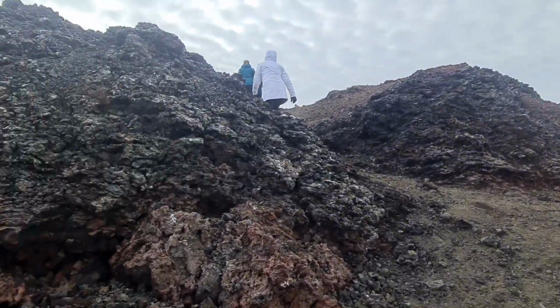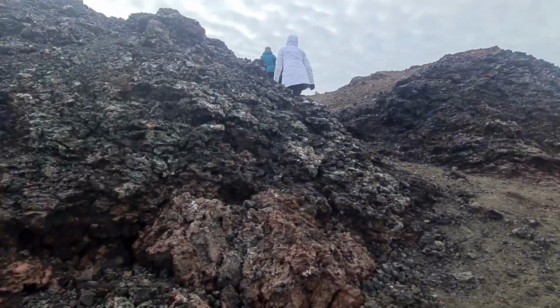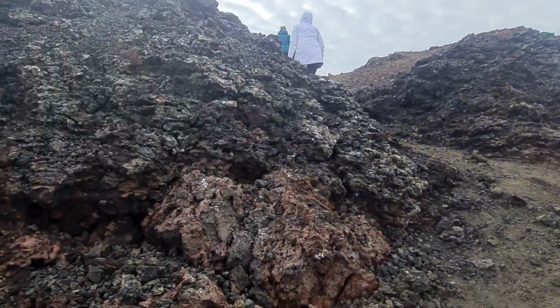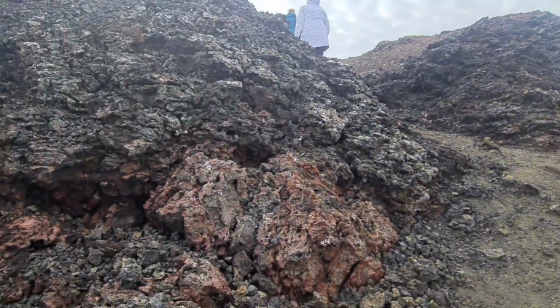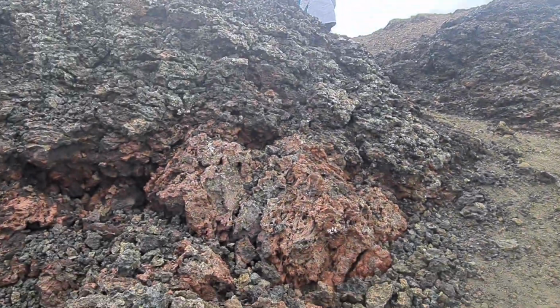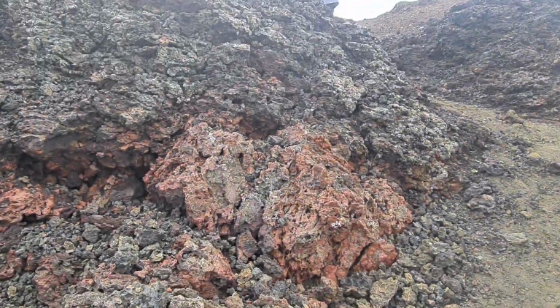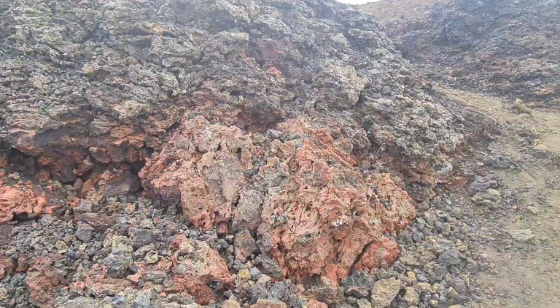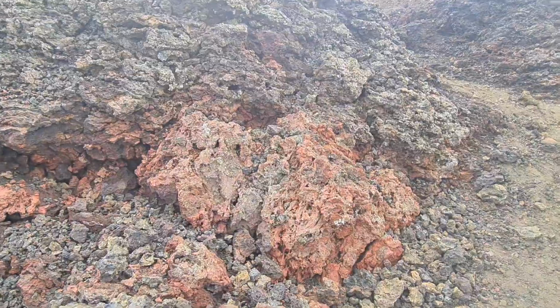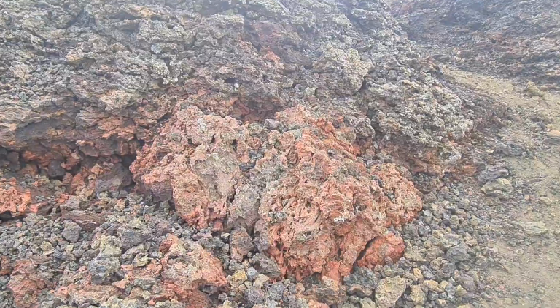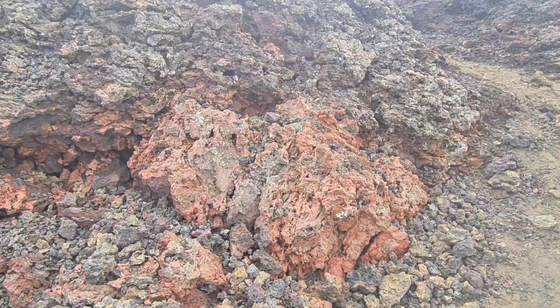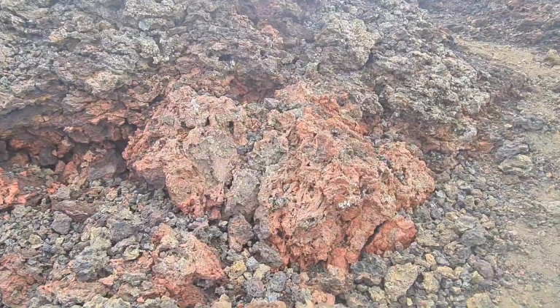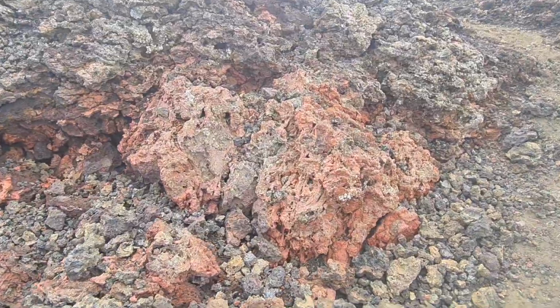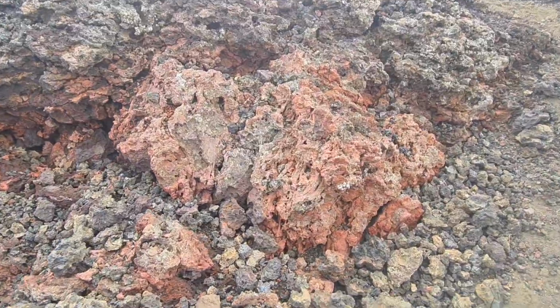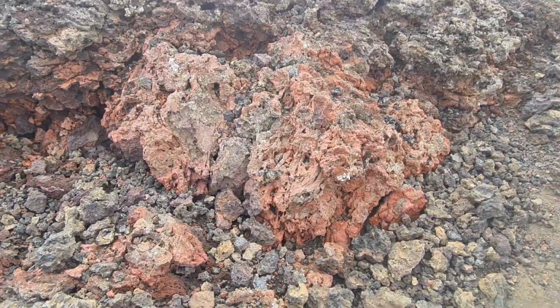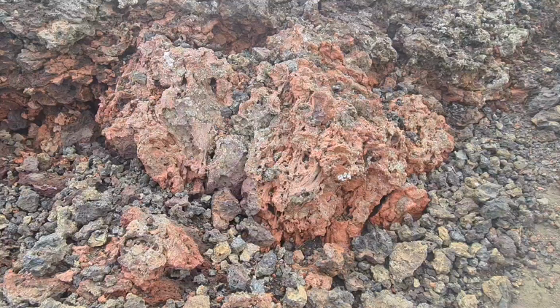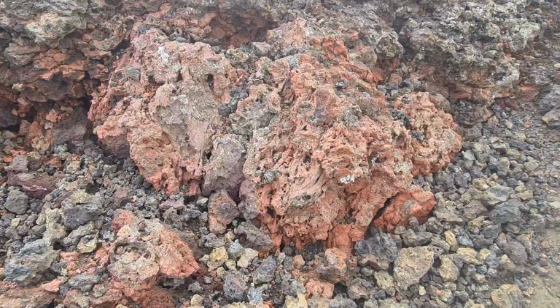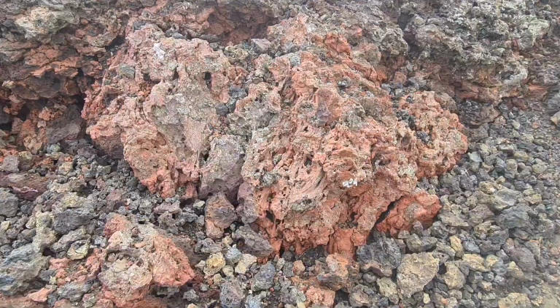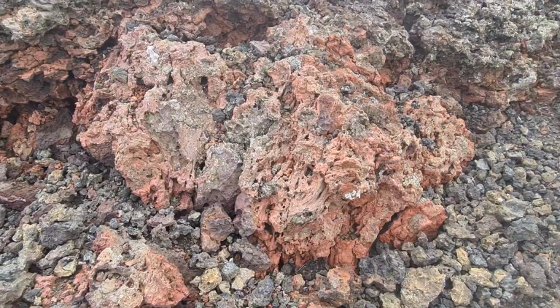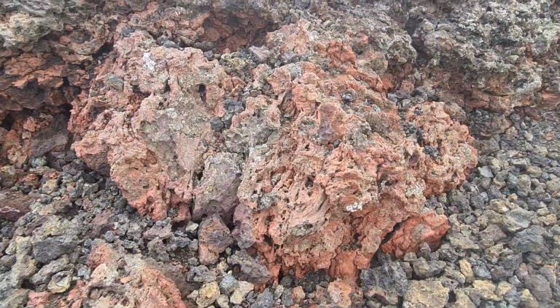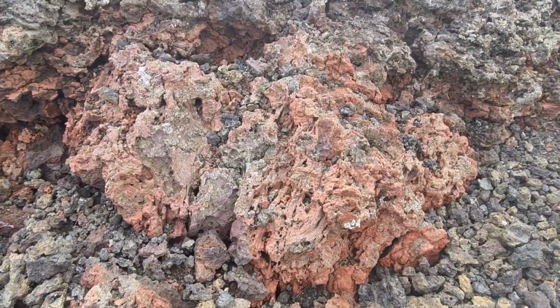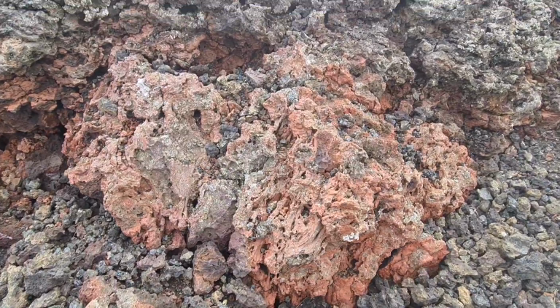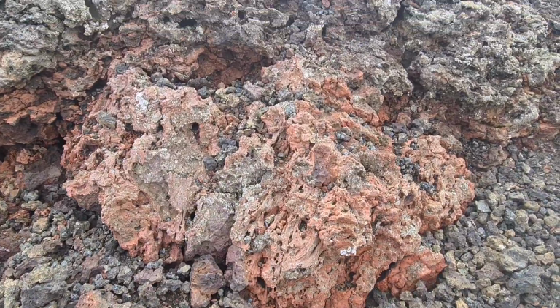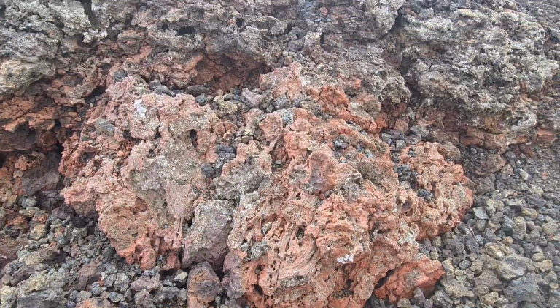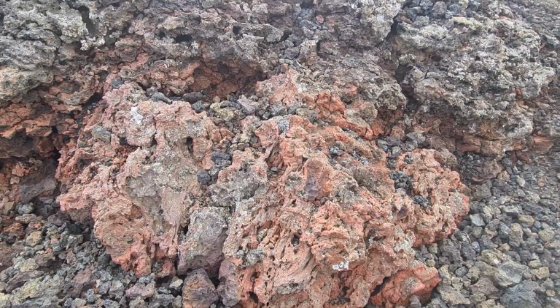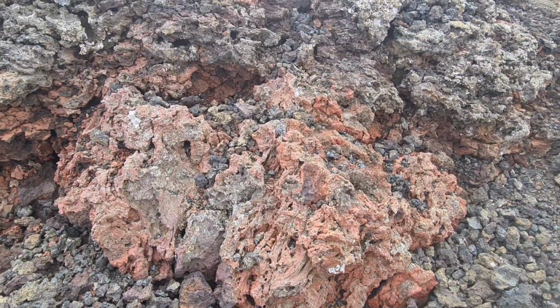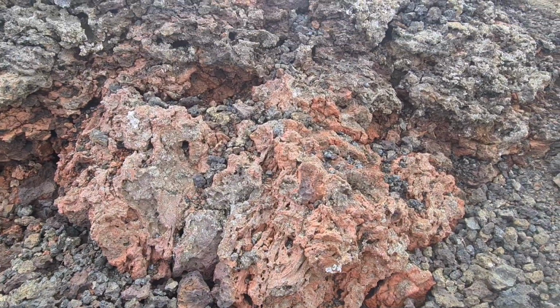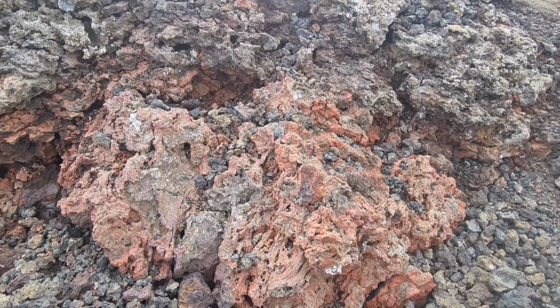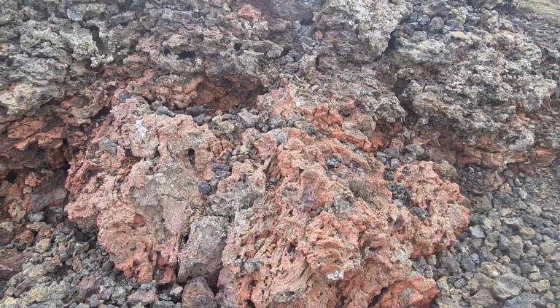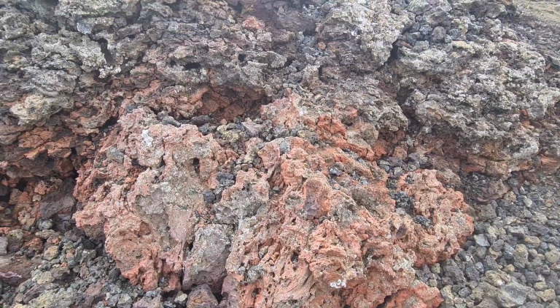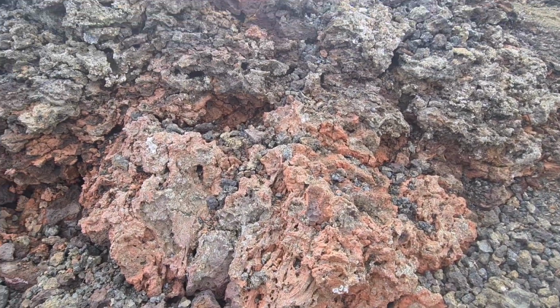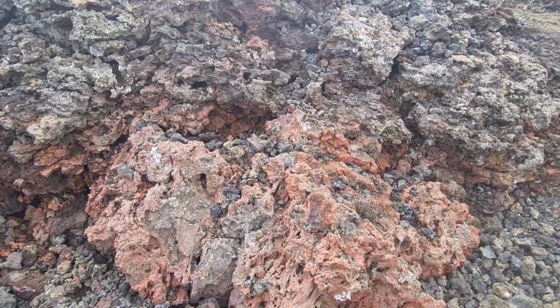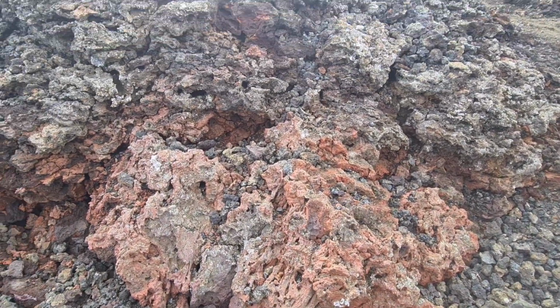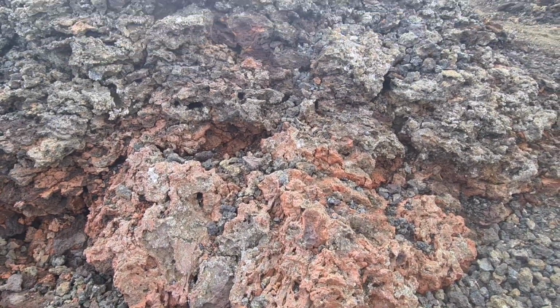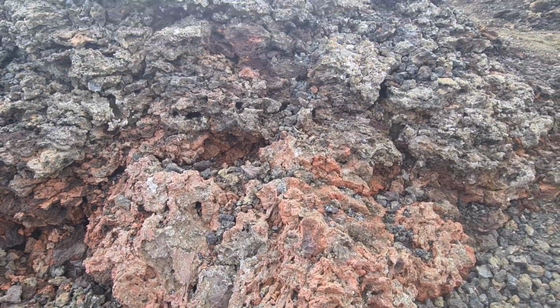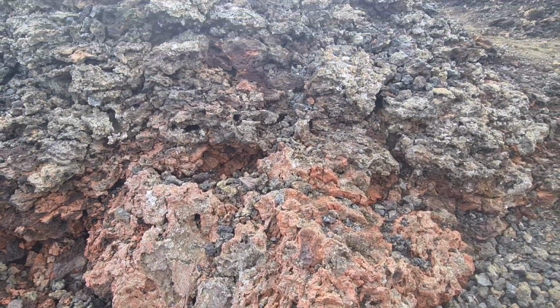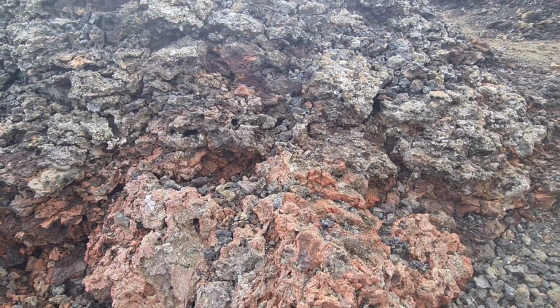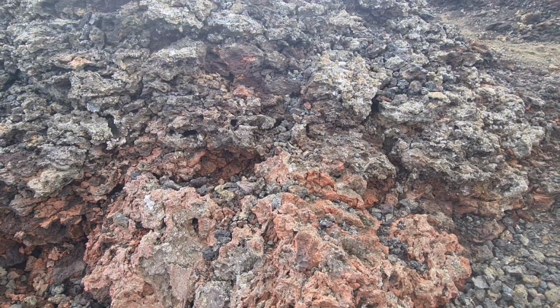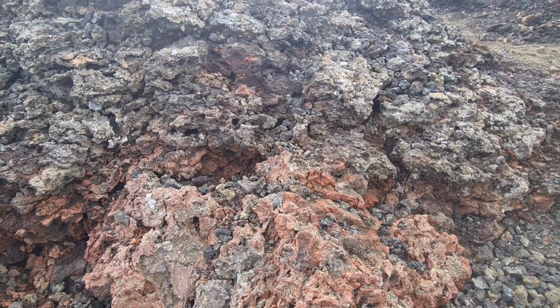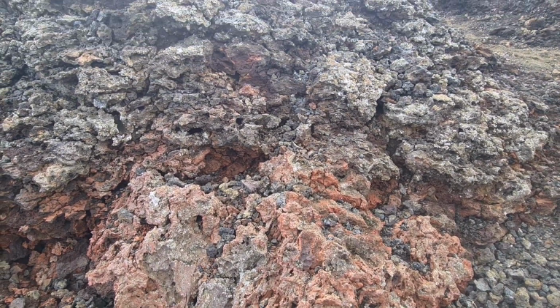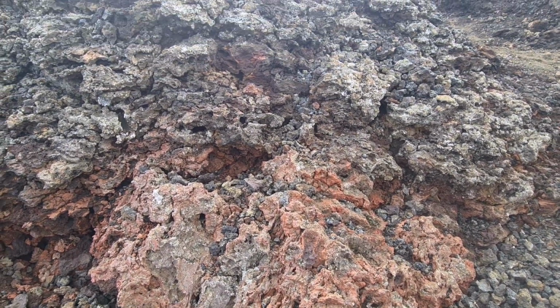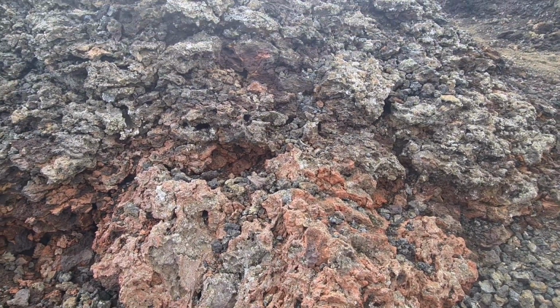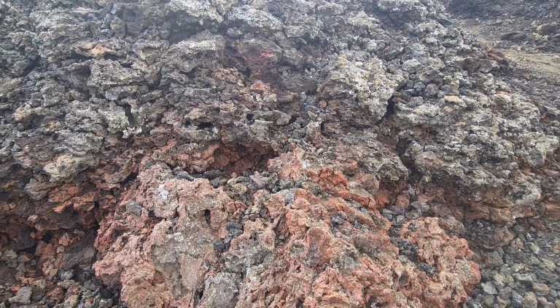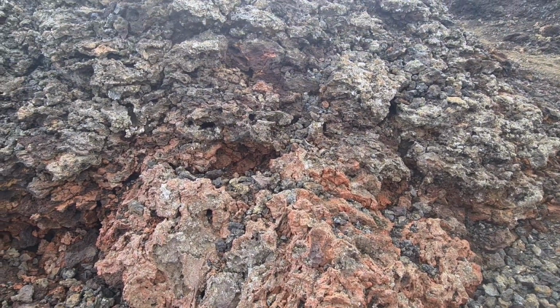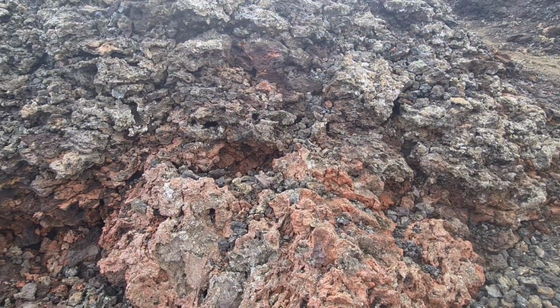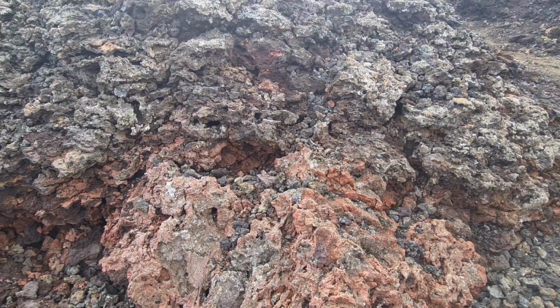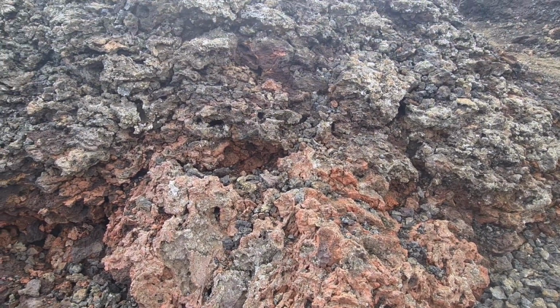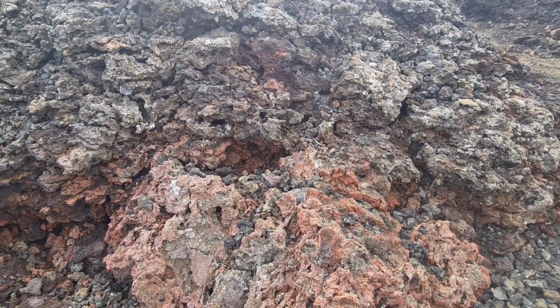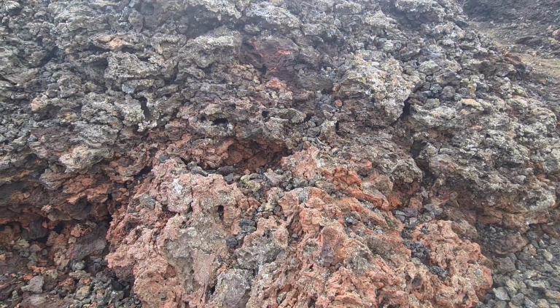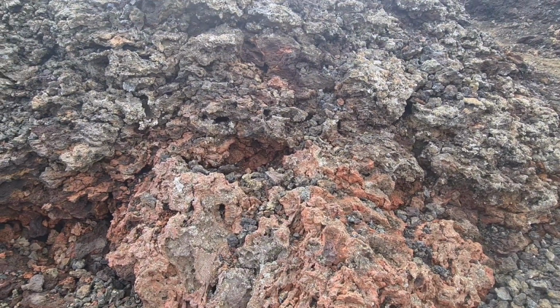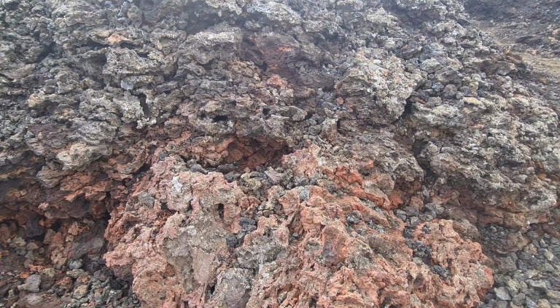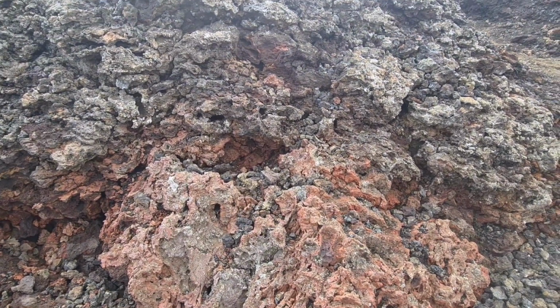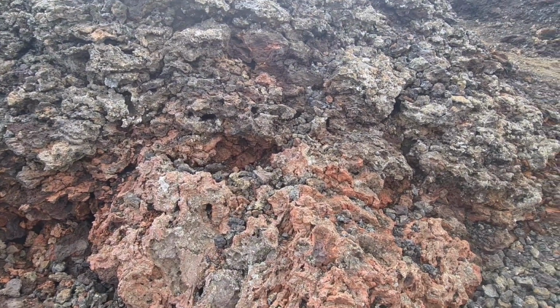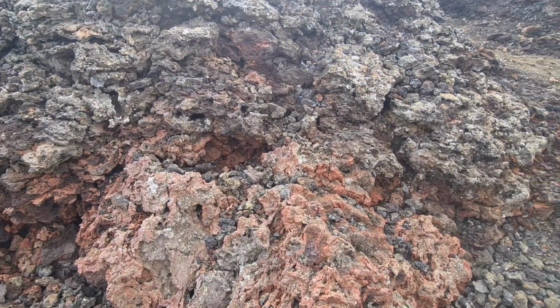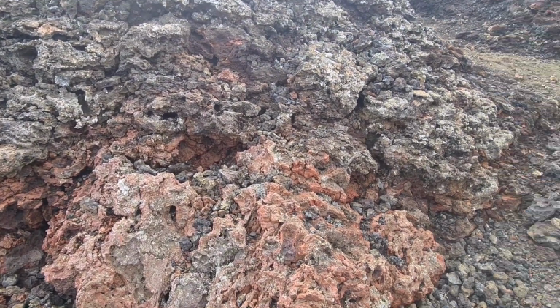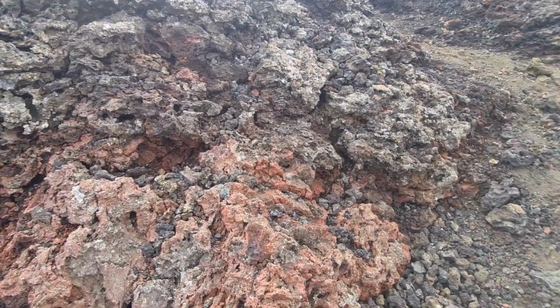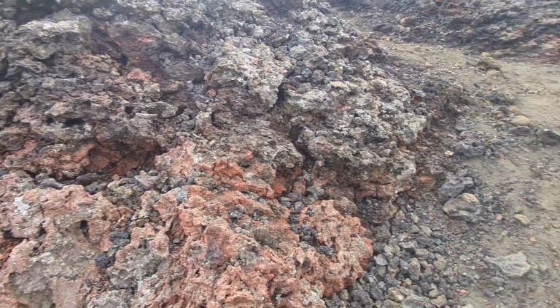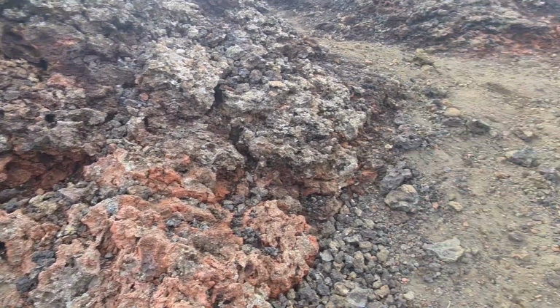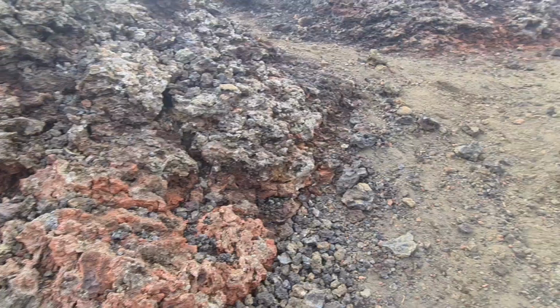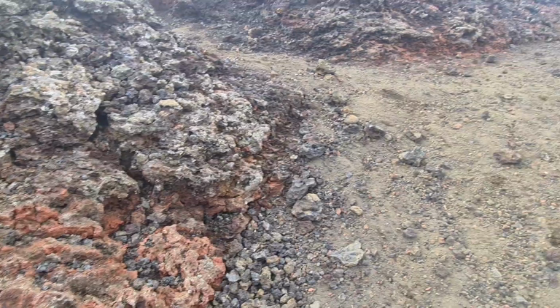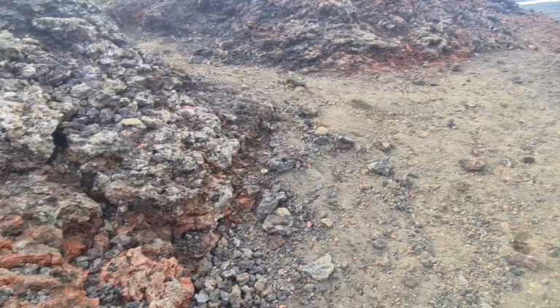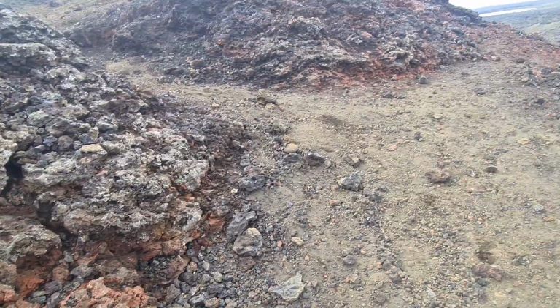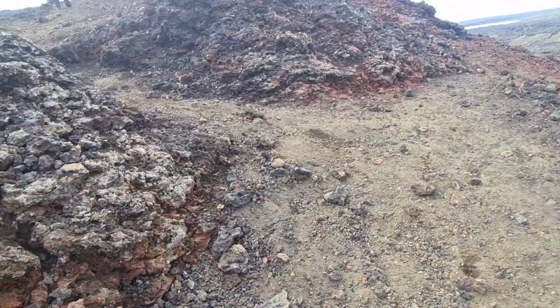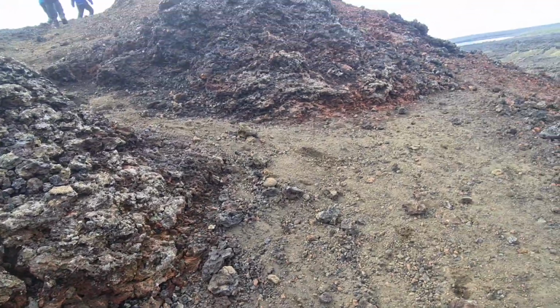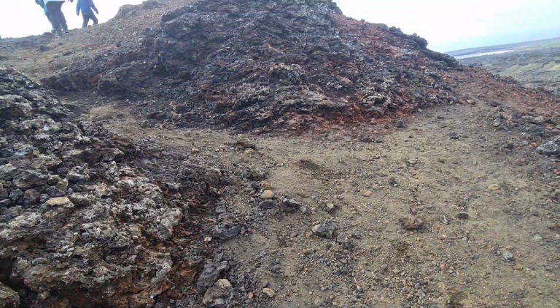We see a lot of iron here — red rock. We call it Scoria. This is Scoria.